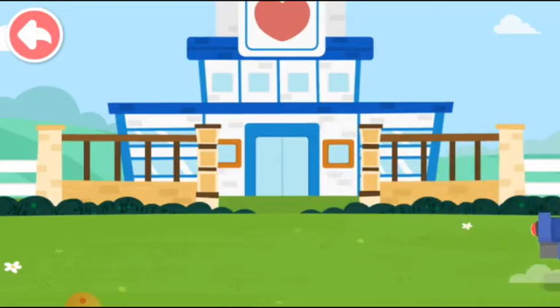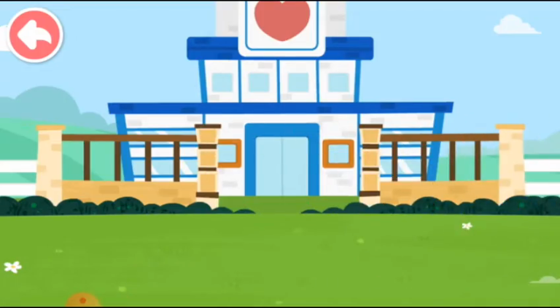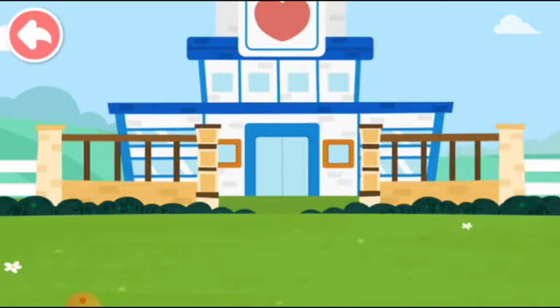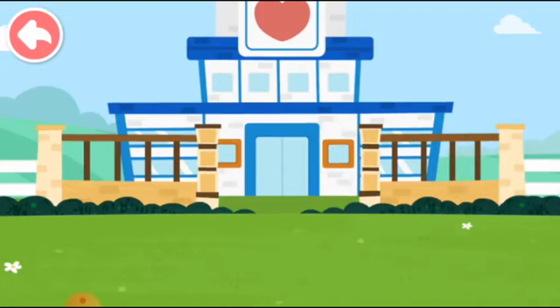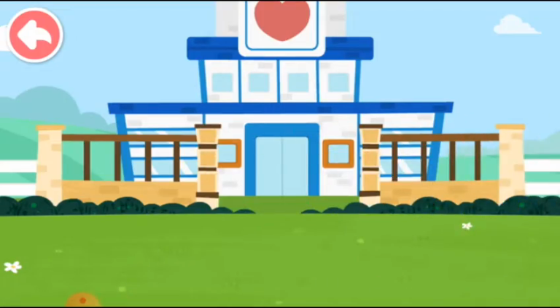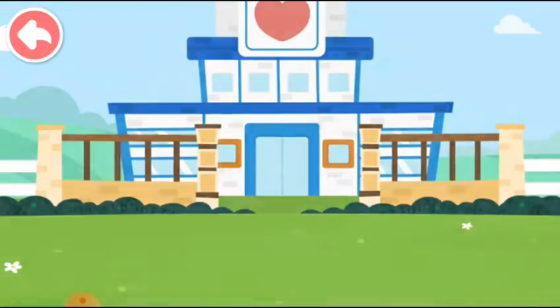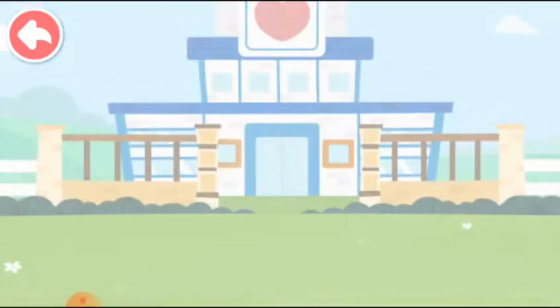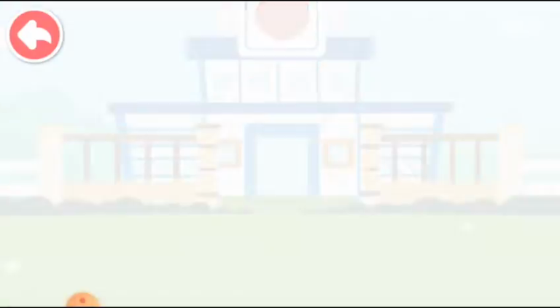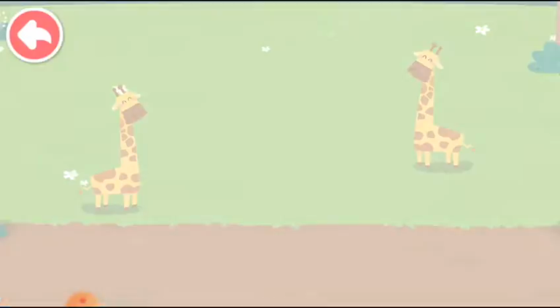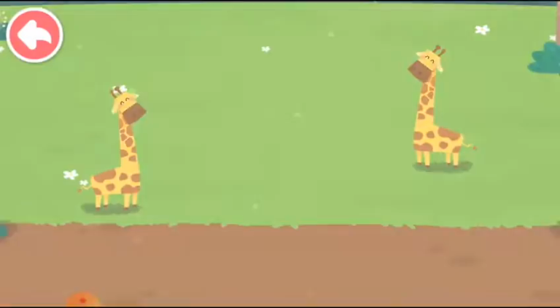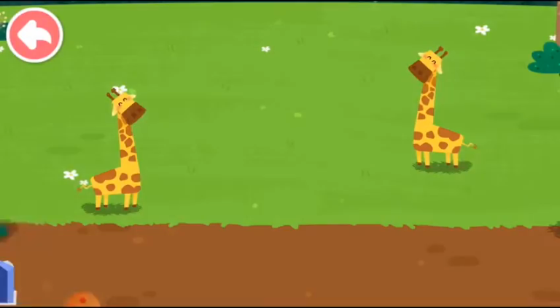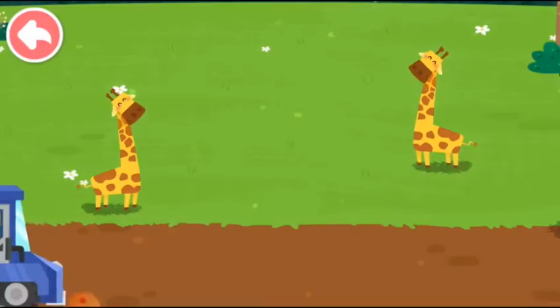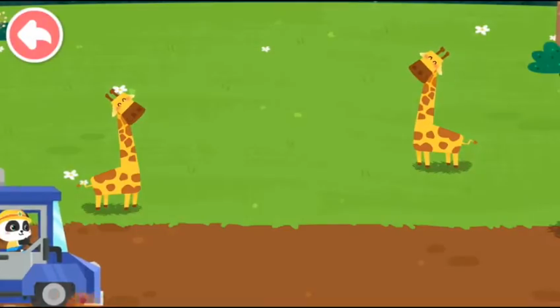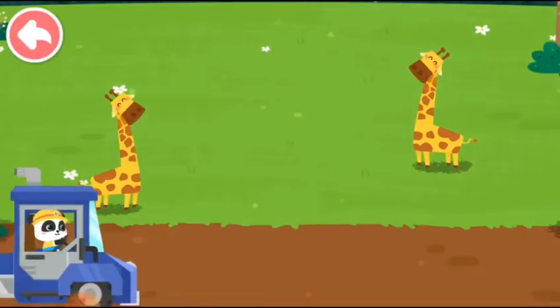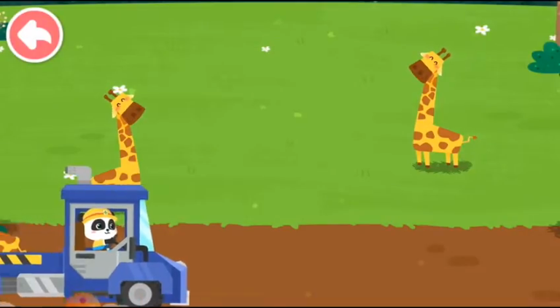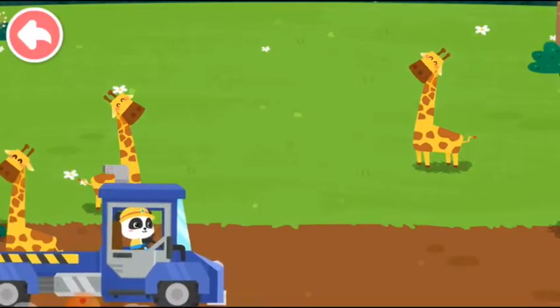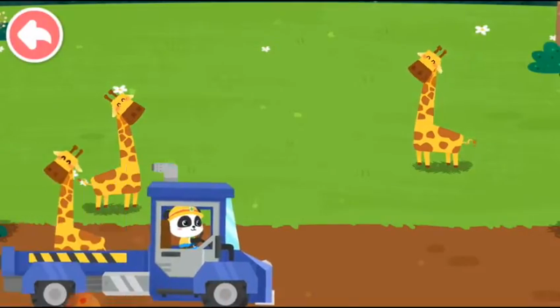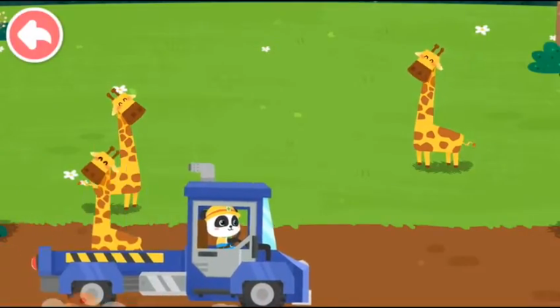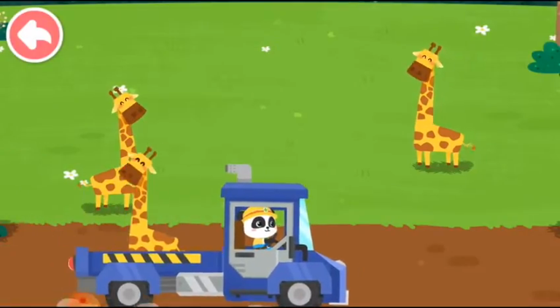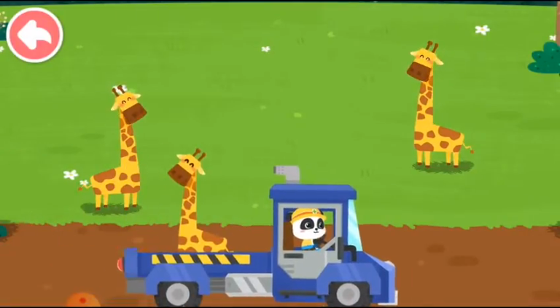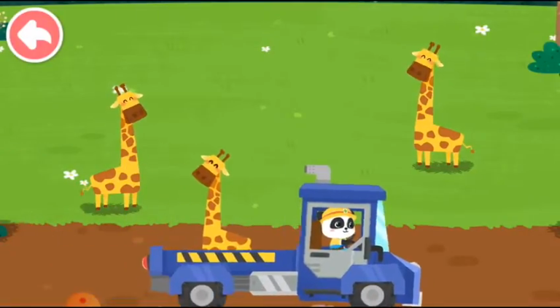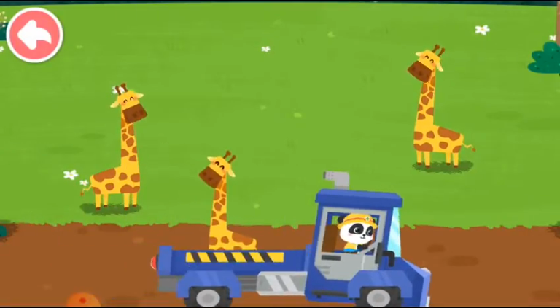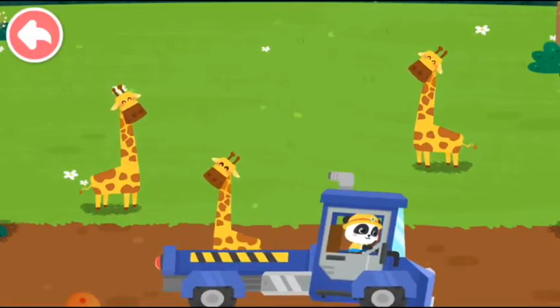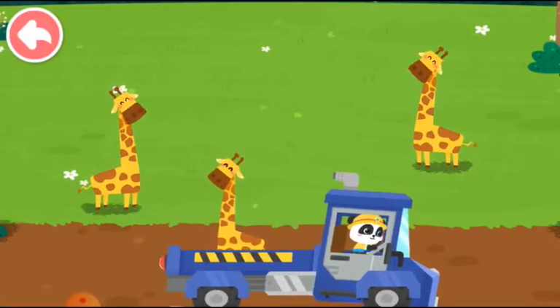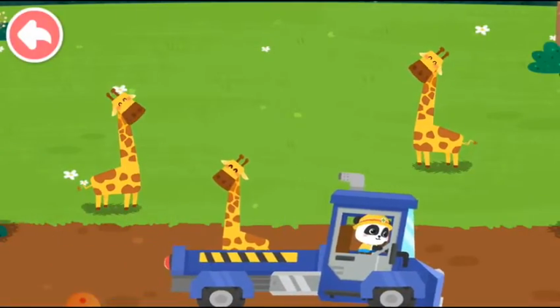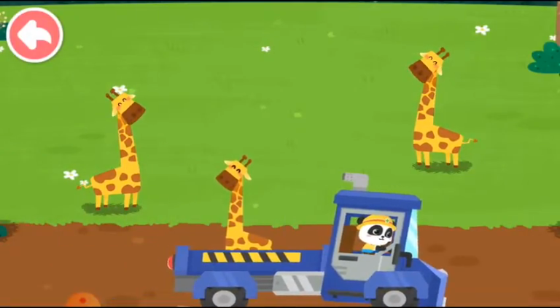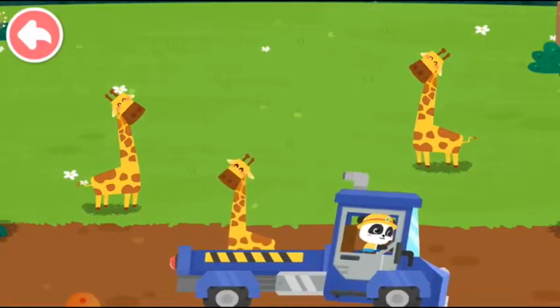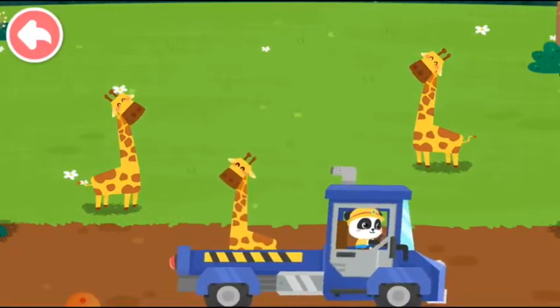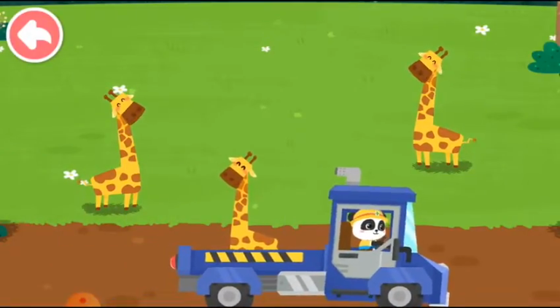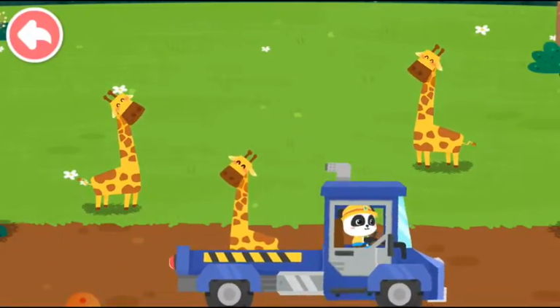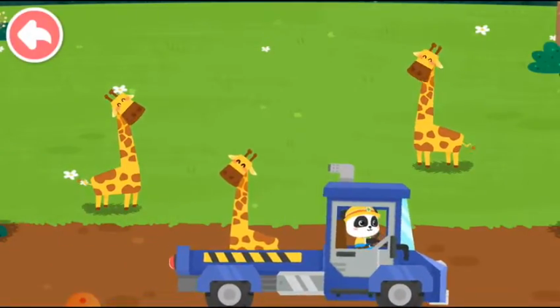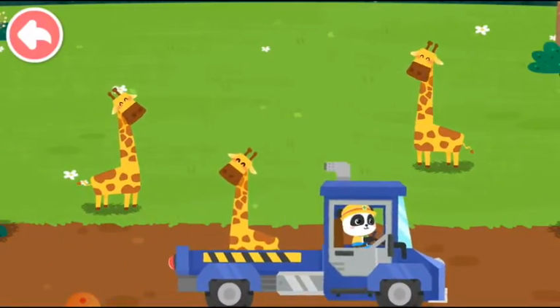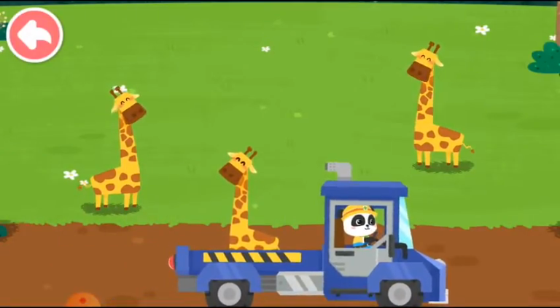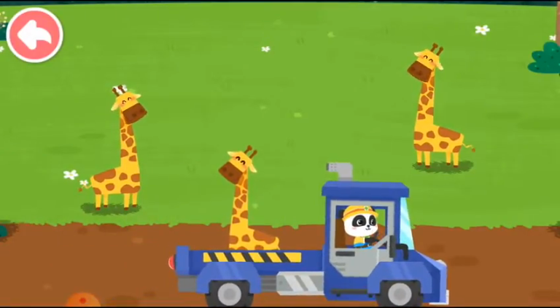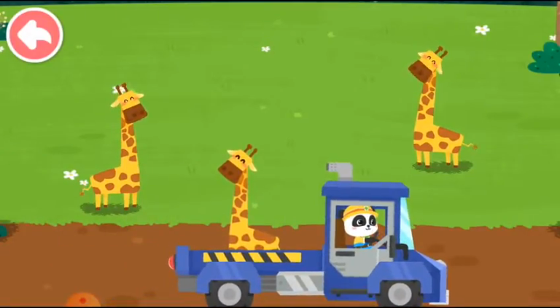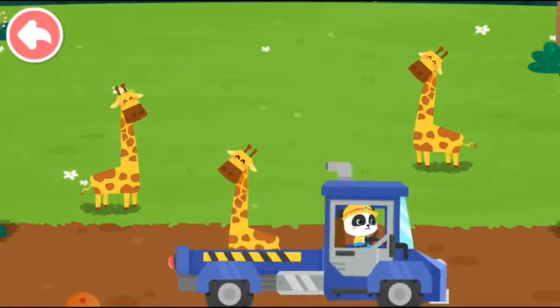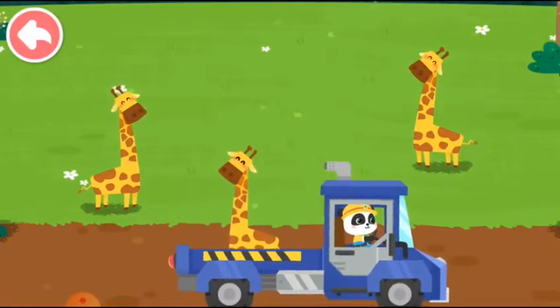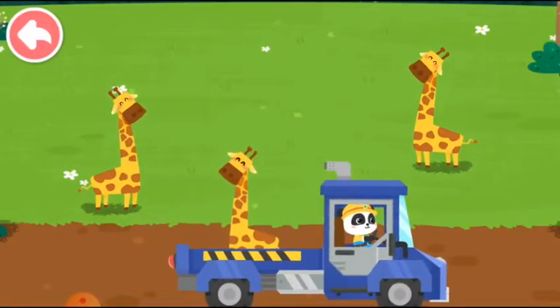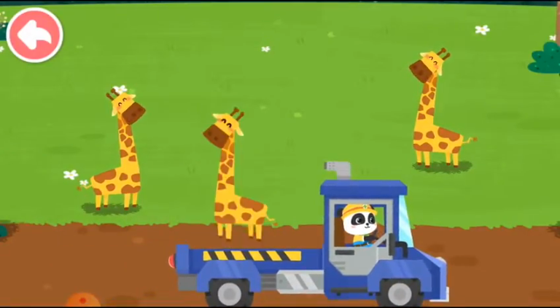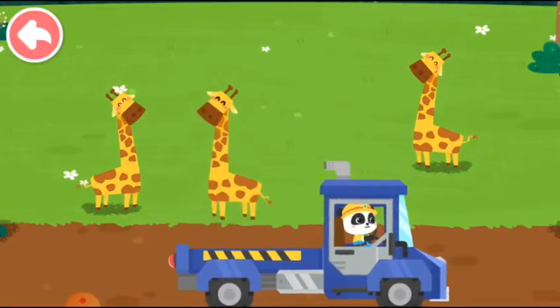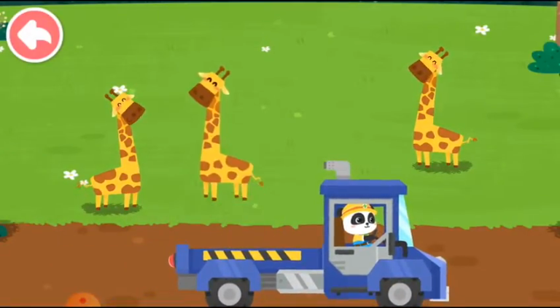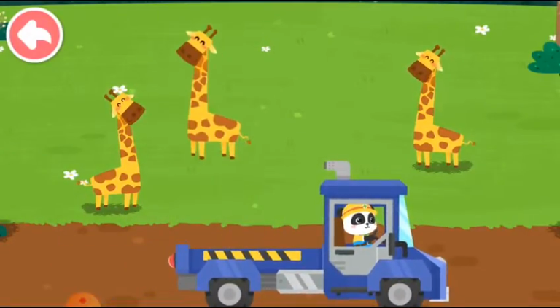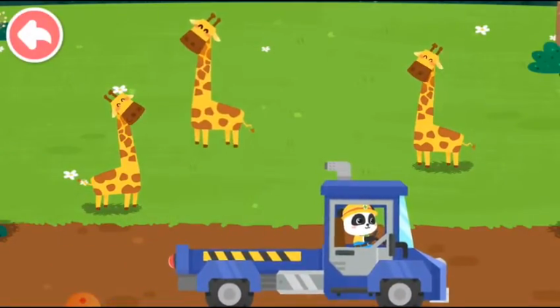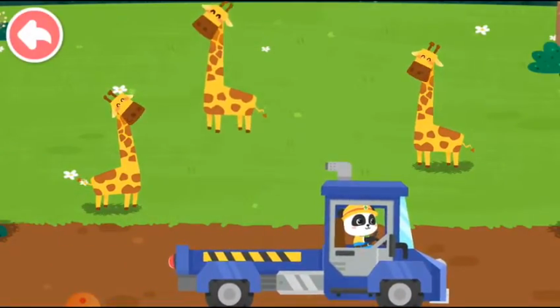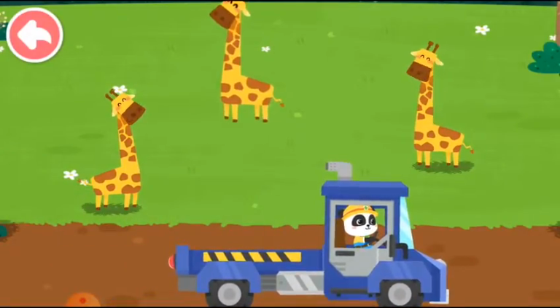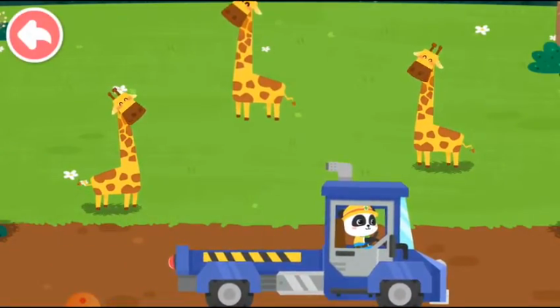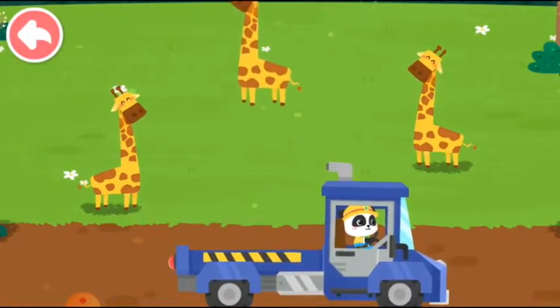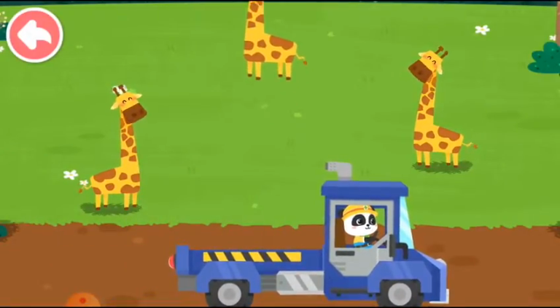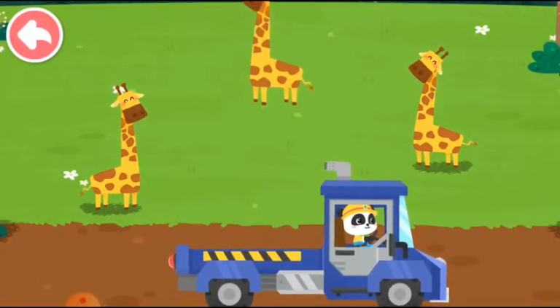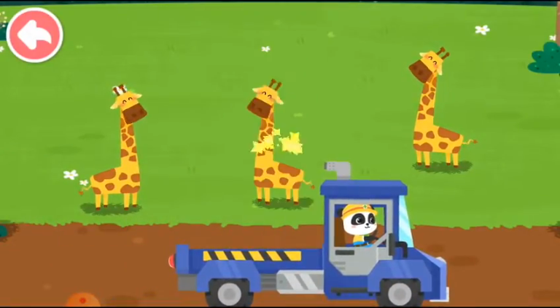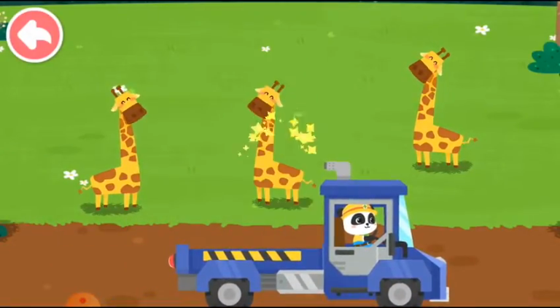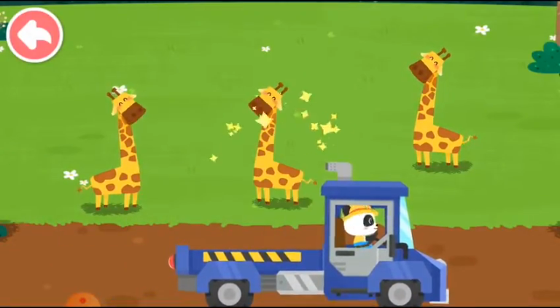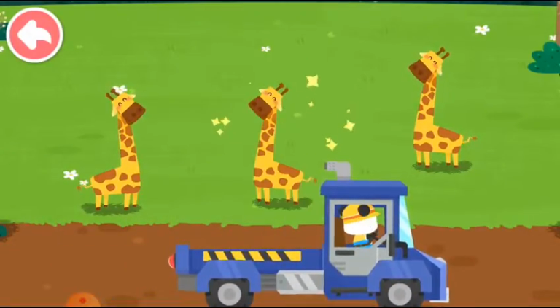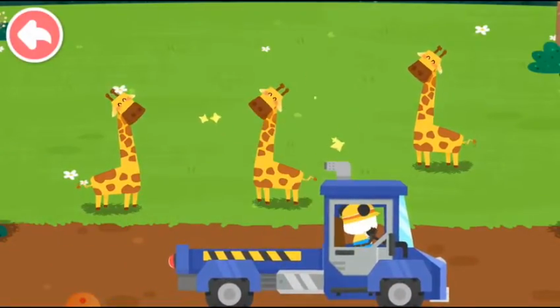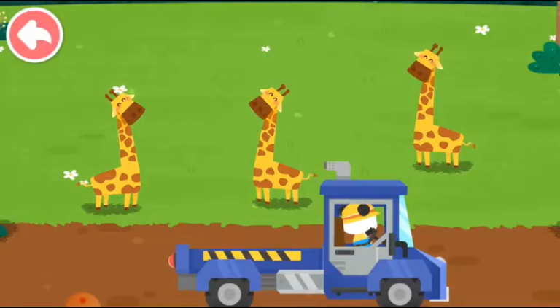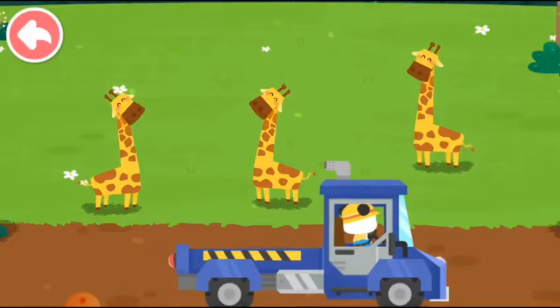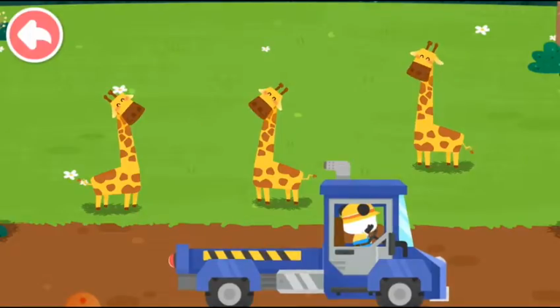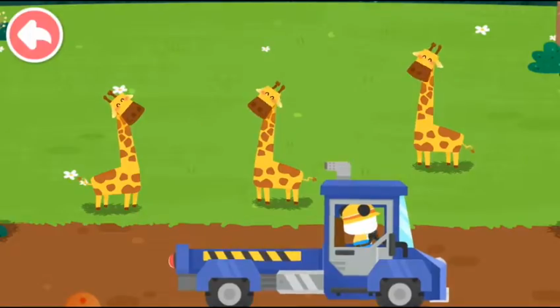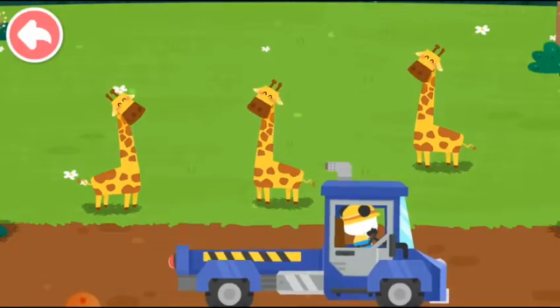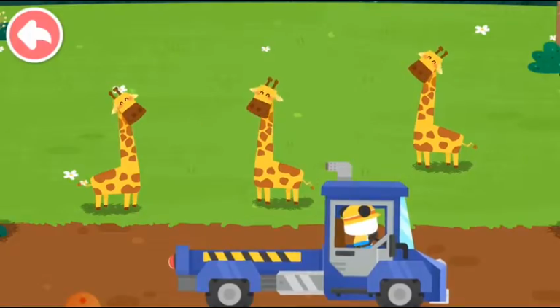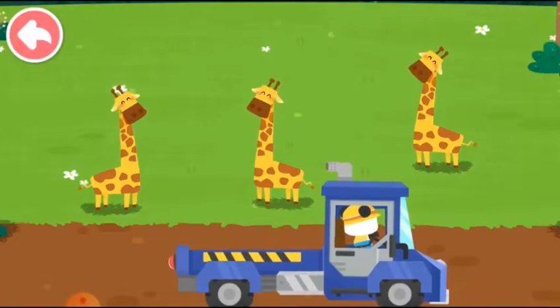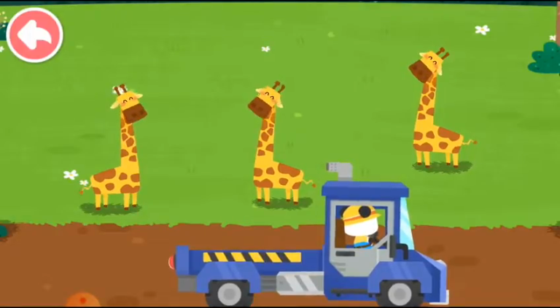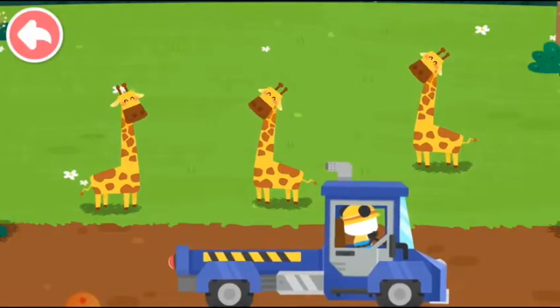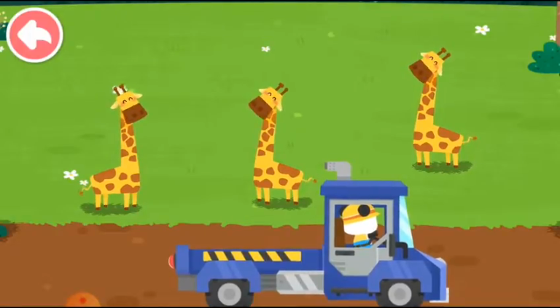Let's take it home. The giraffe lives on the grassland. Goodbye, giraffe!